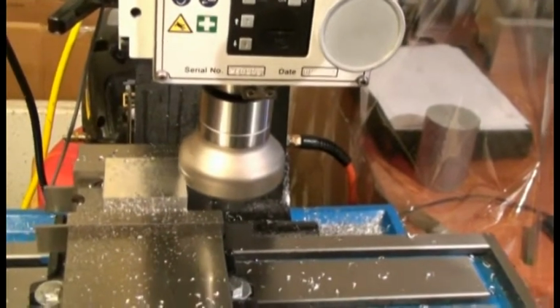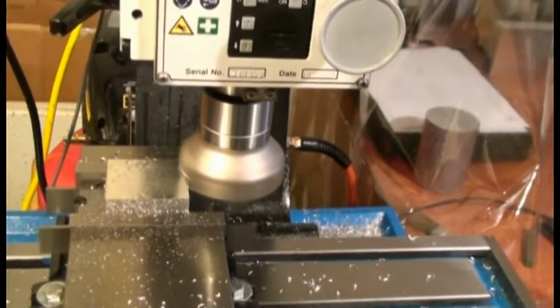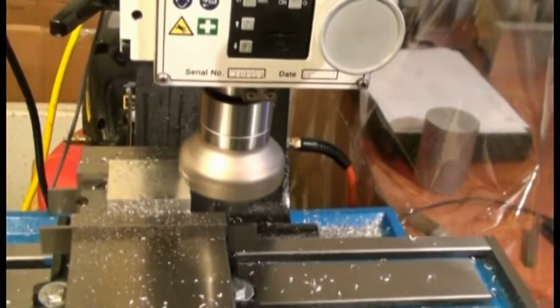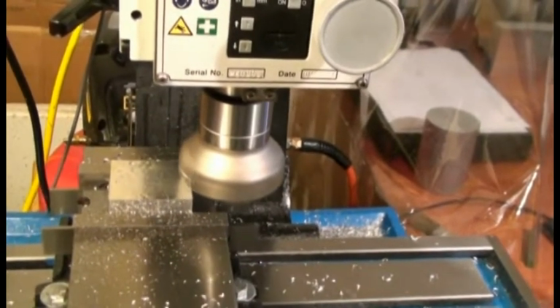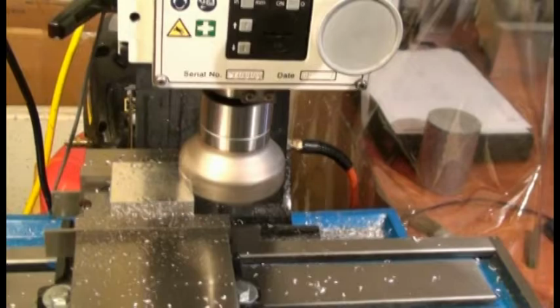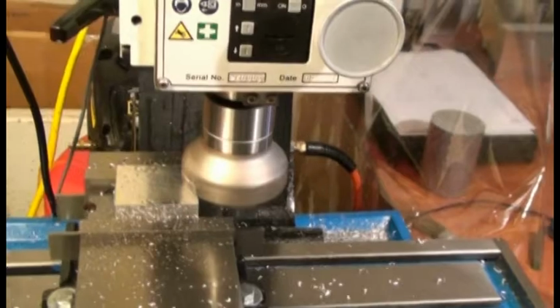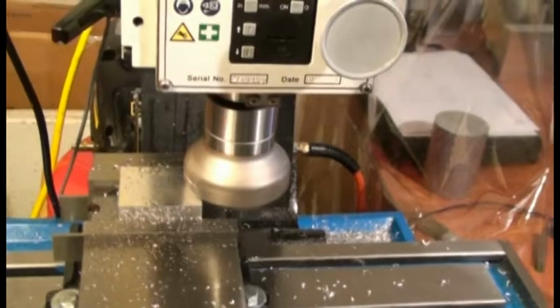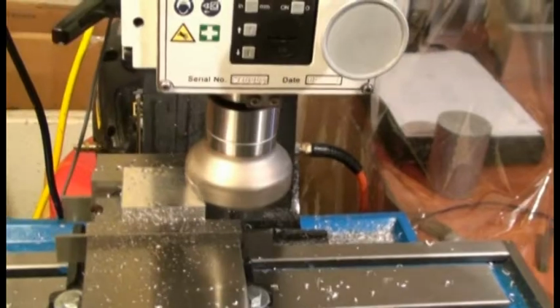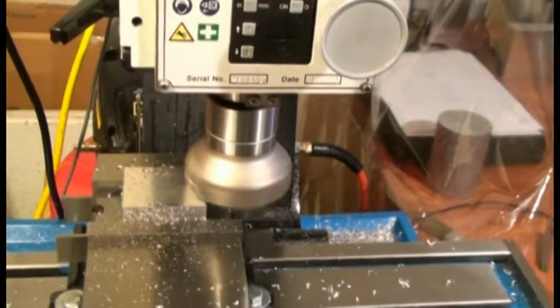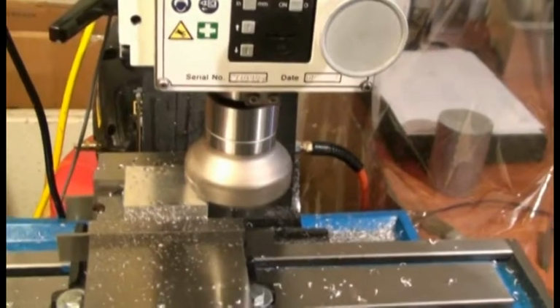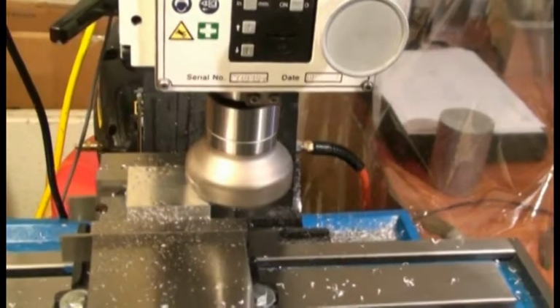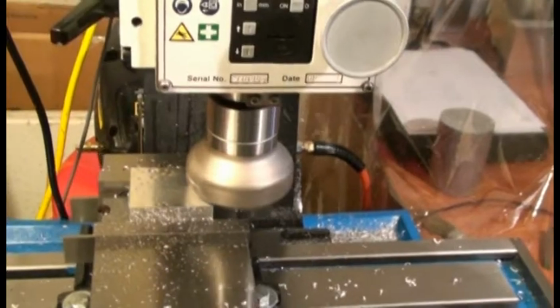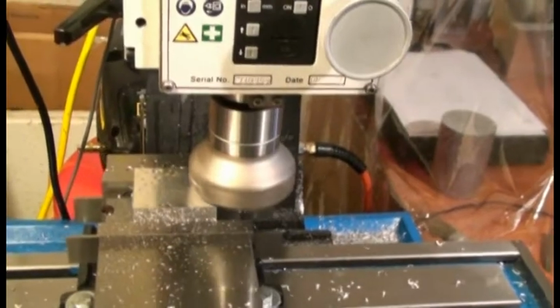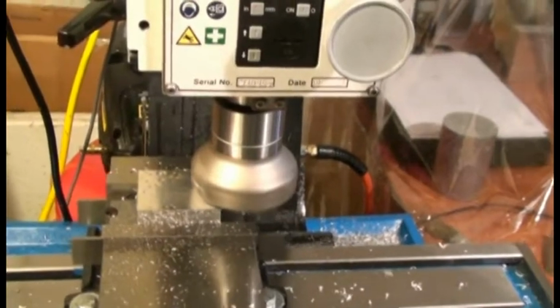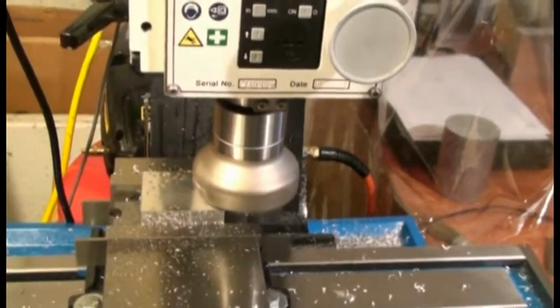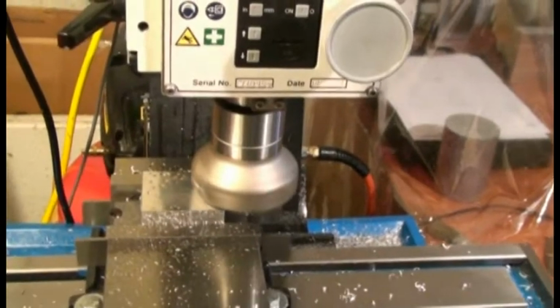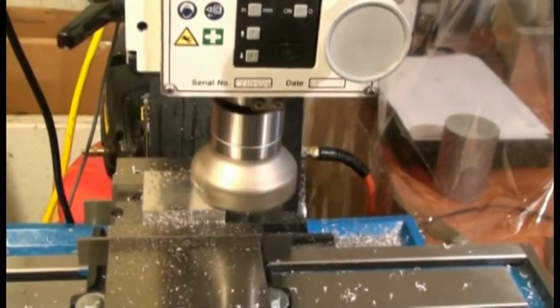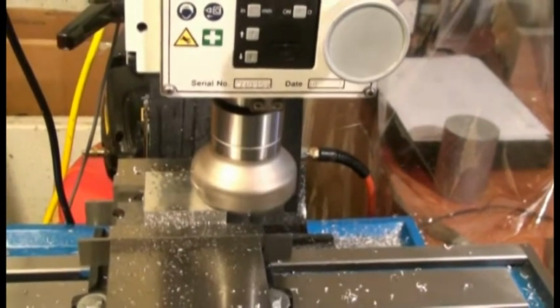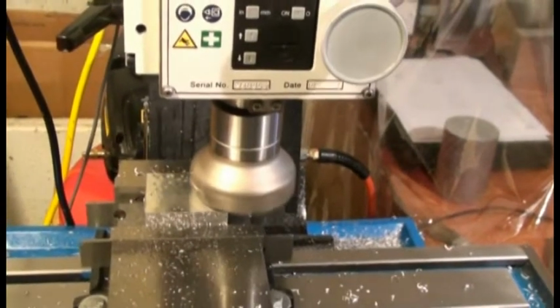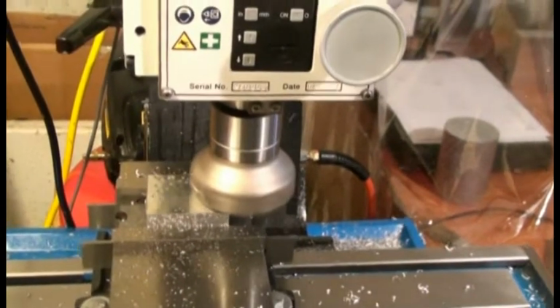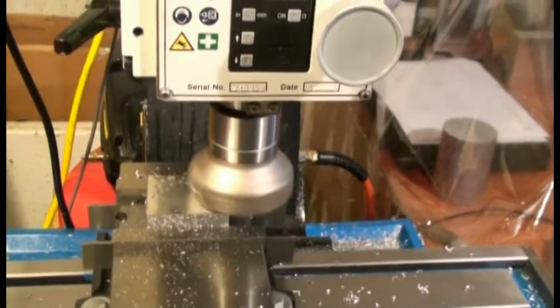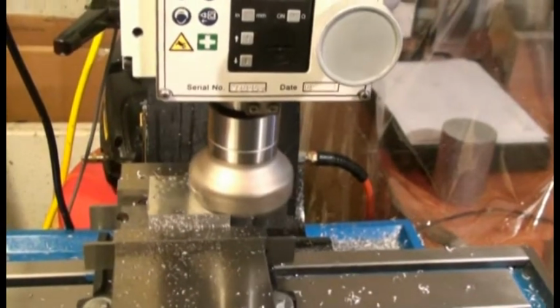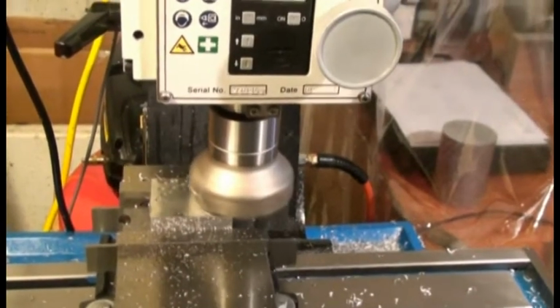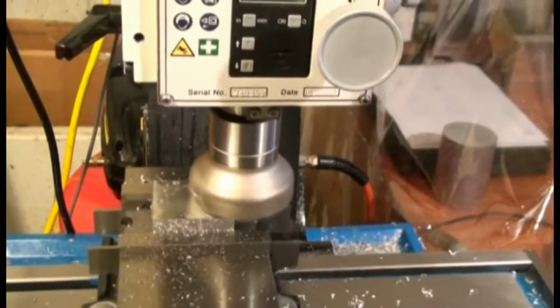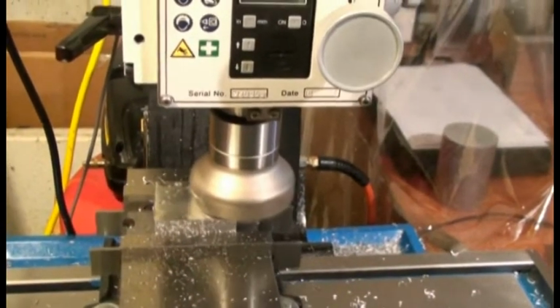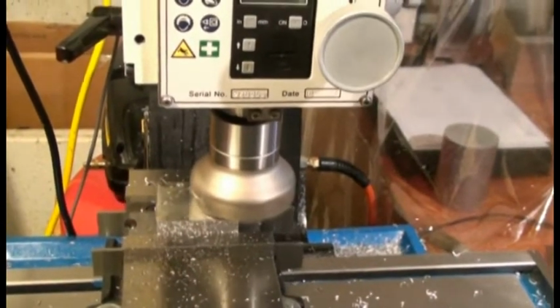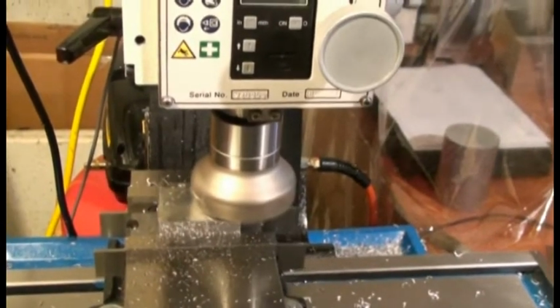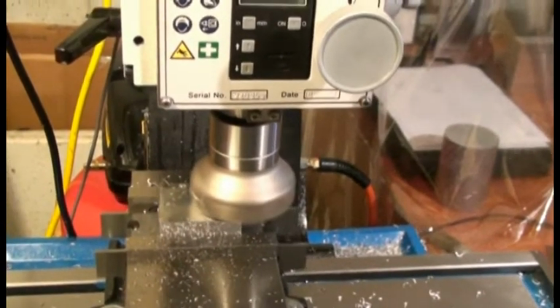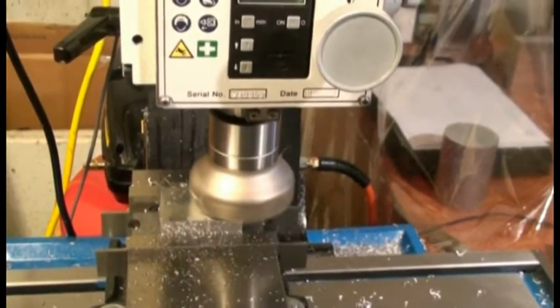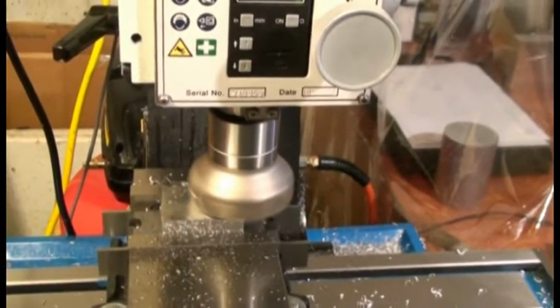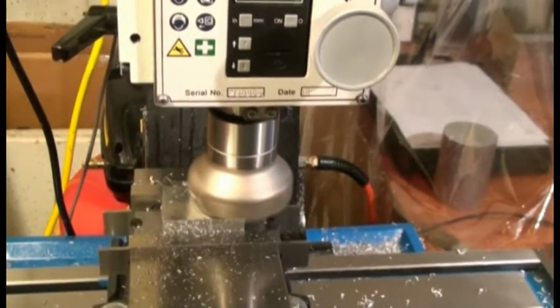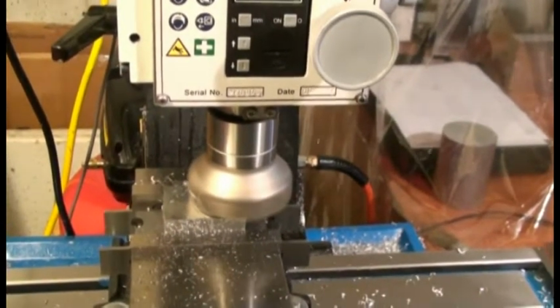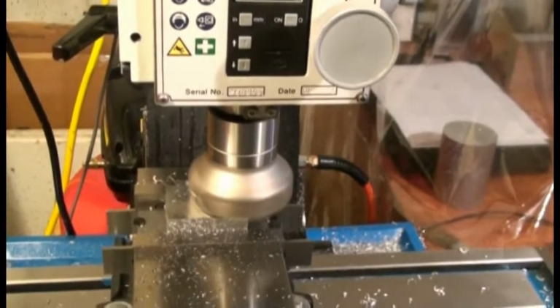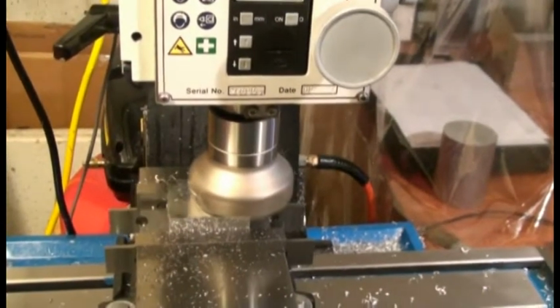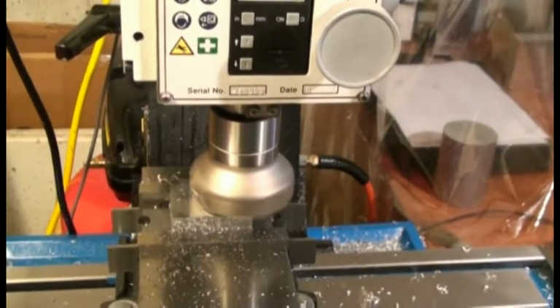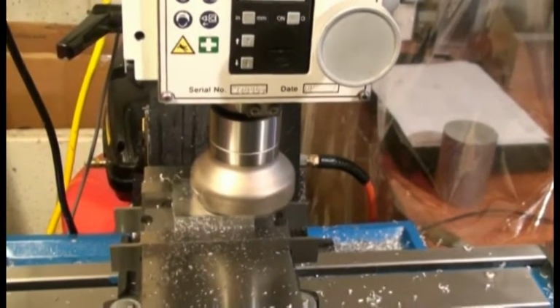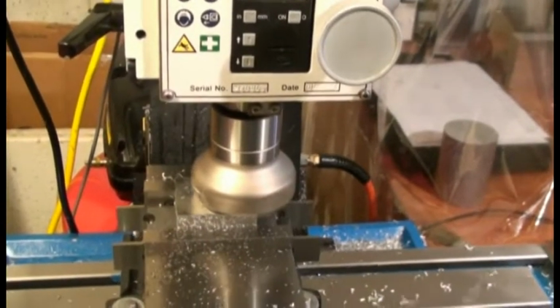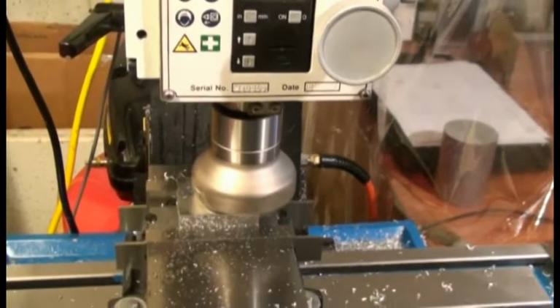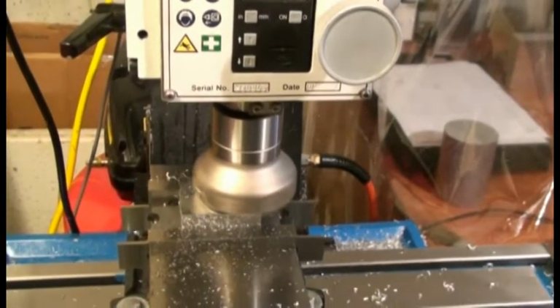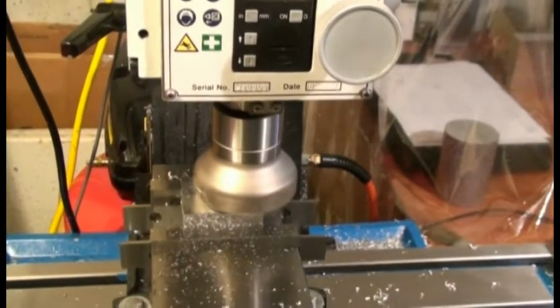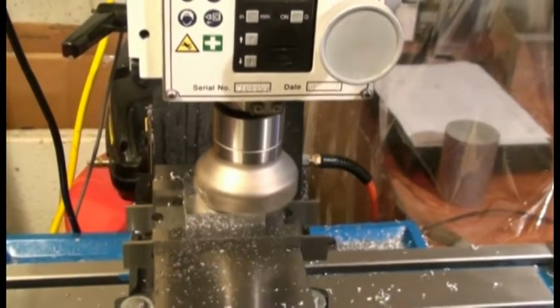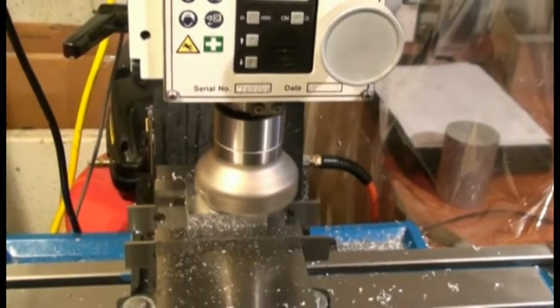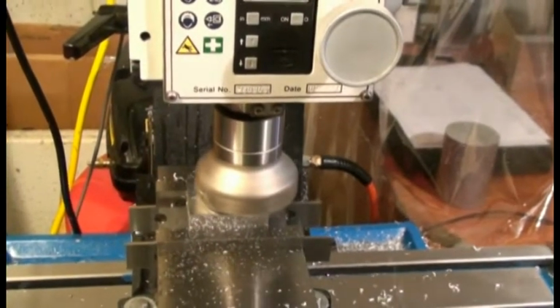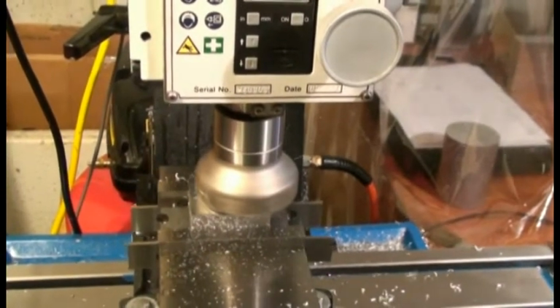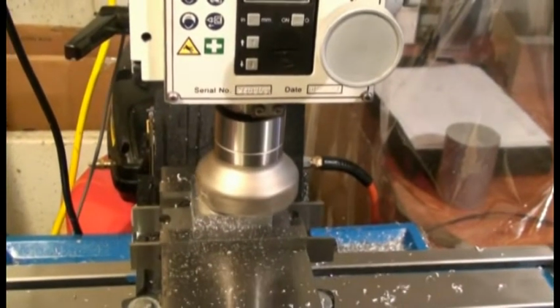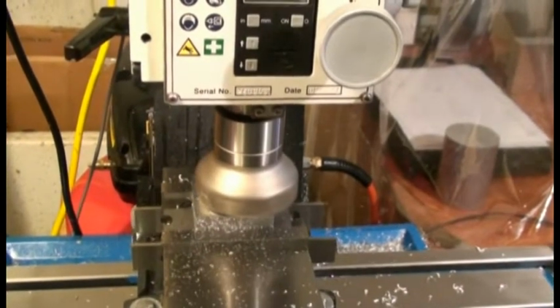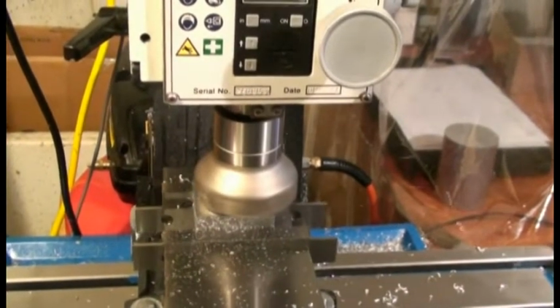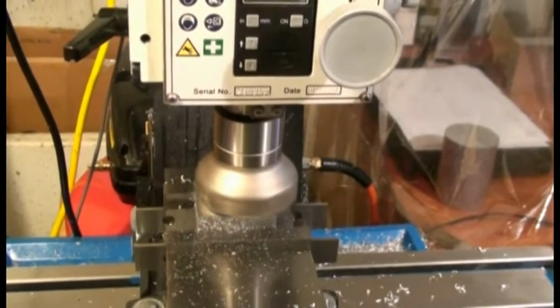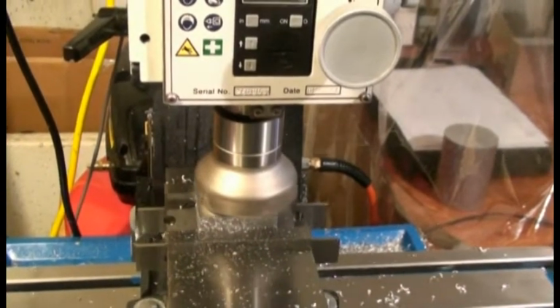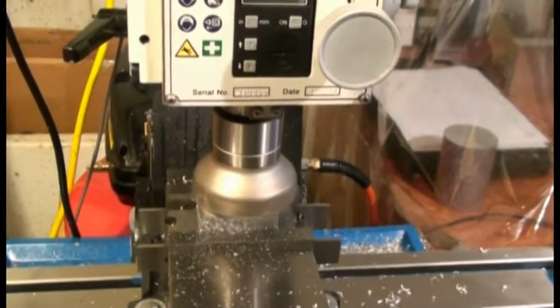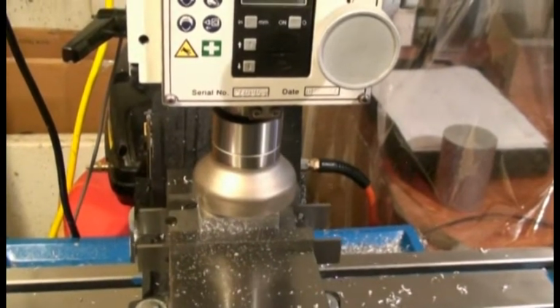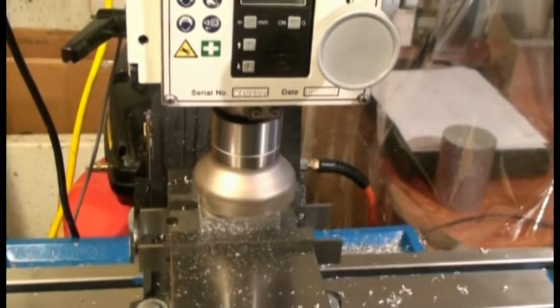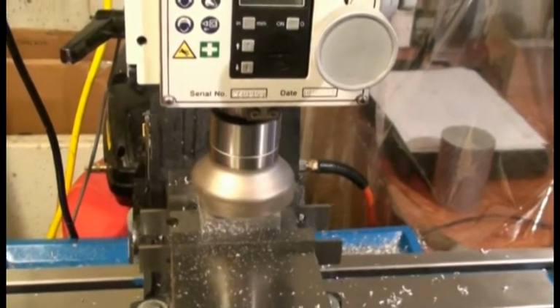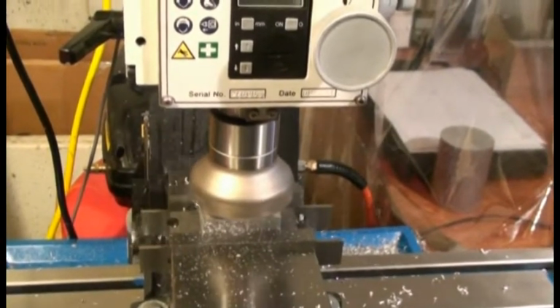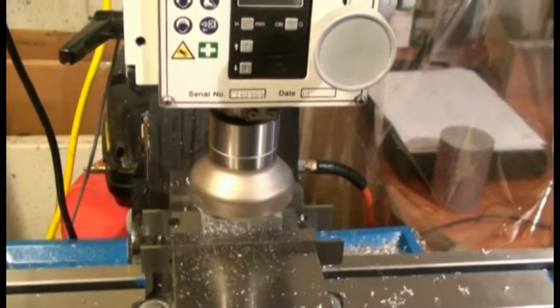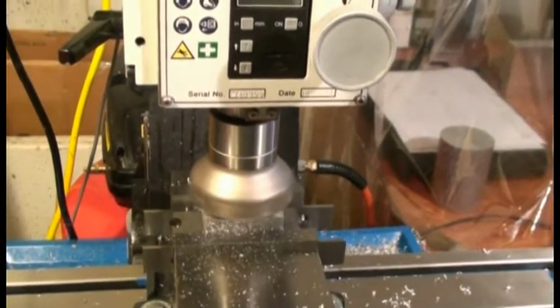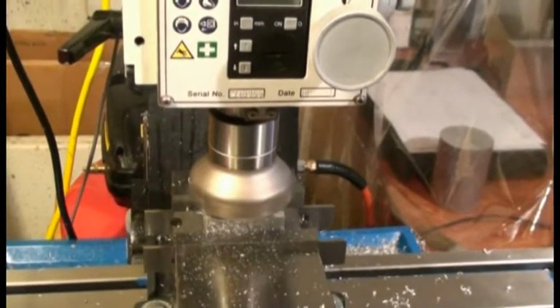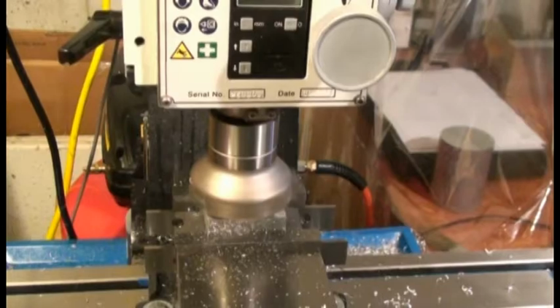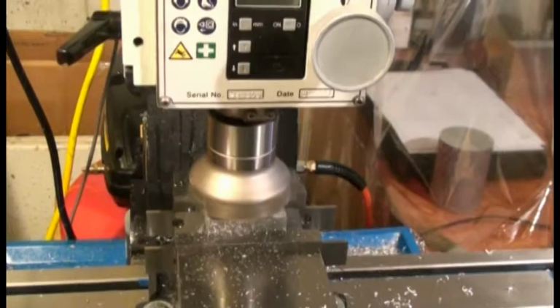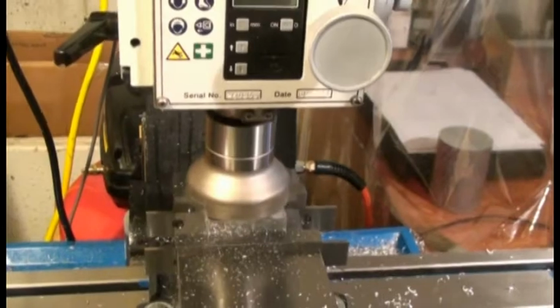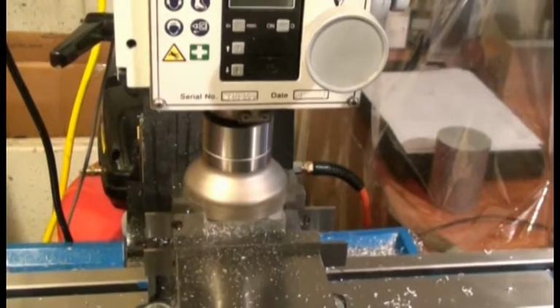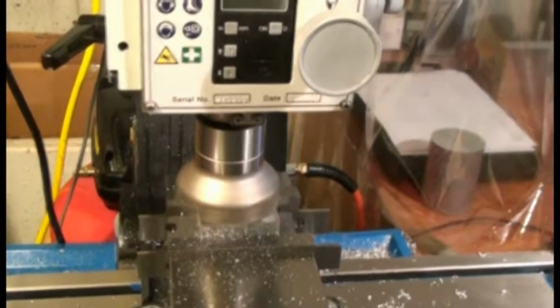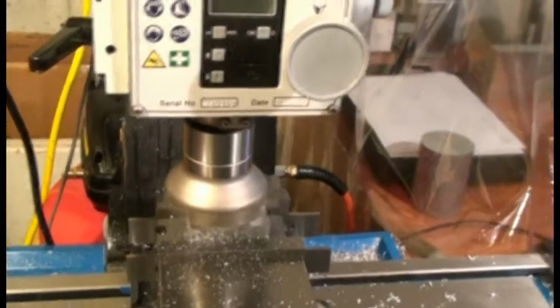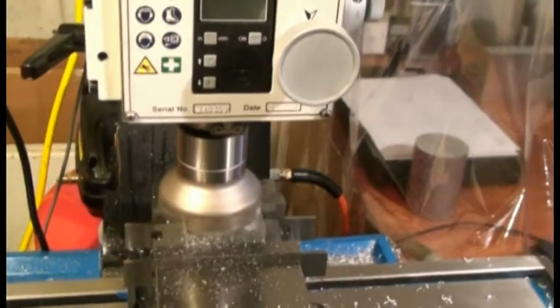It's one of my favorite tools to watch in motion because it leaves quite the rooster tail of metal as it passes through.